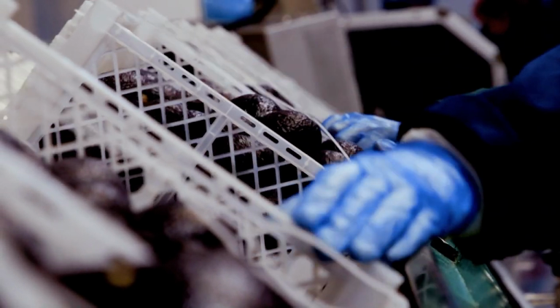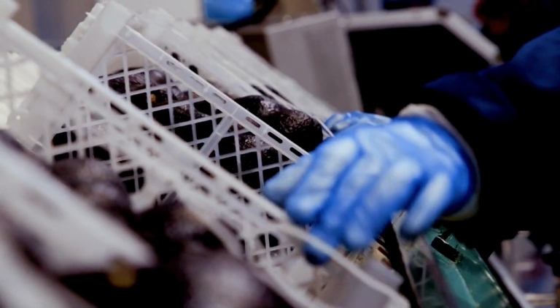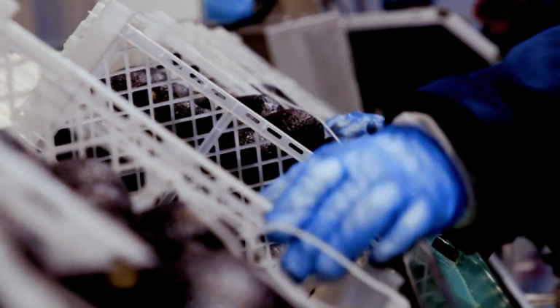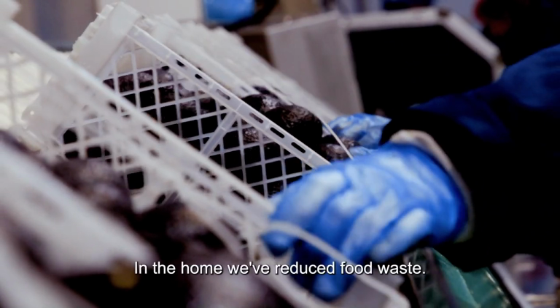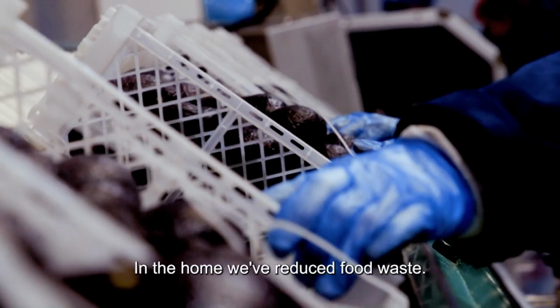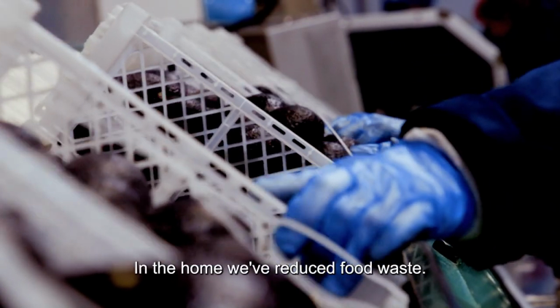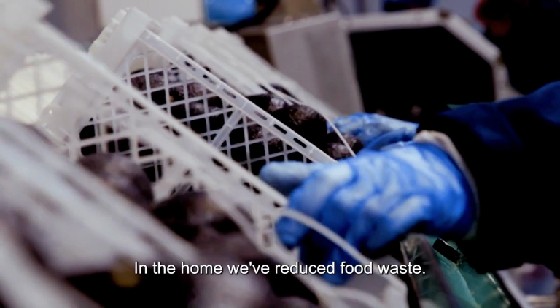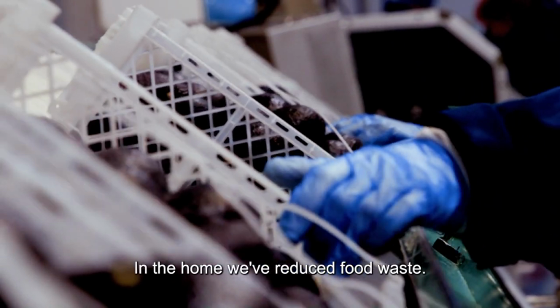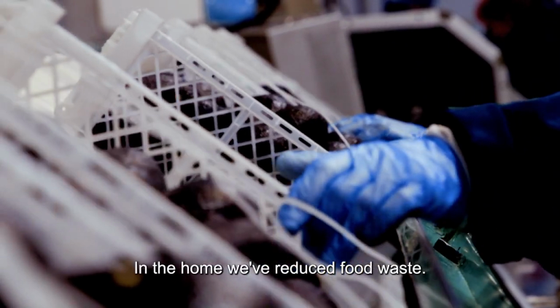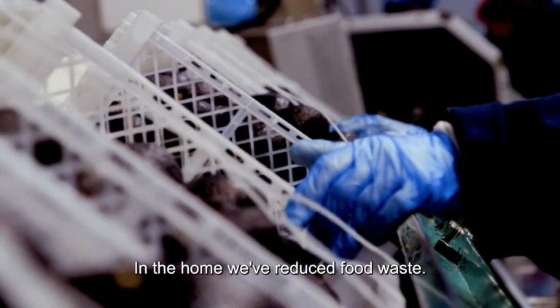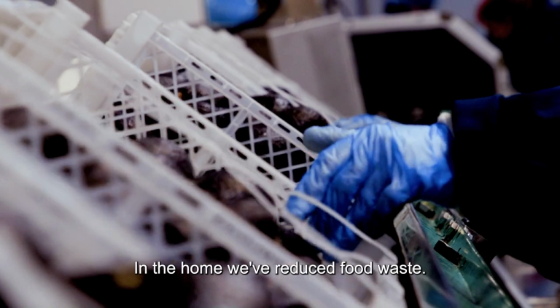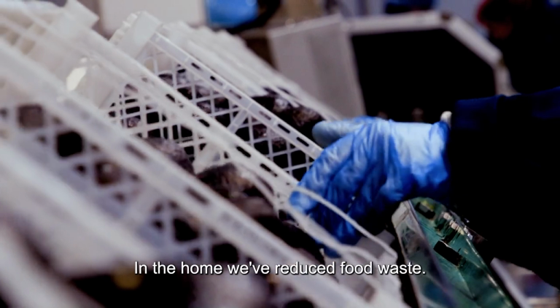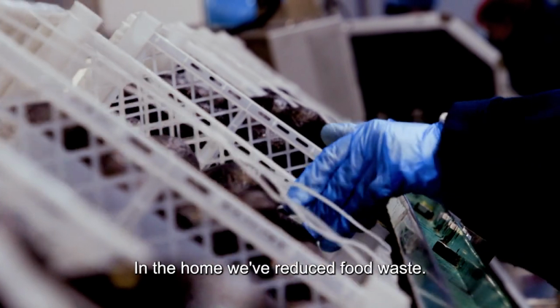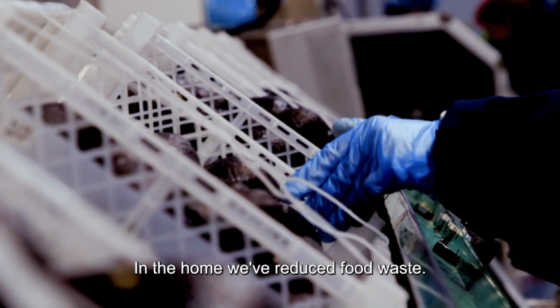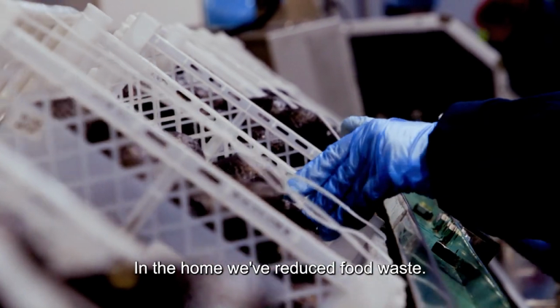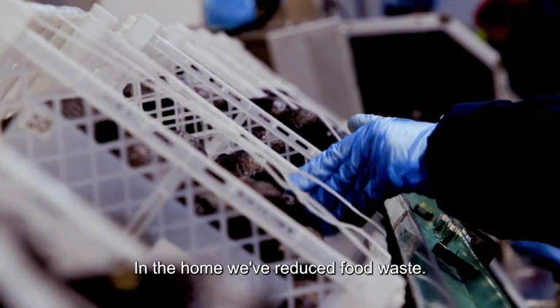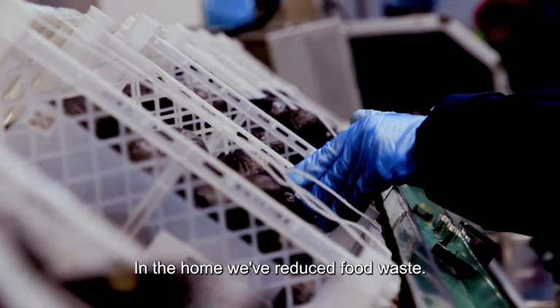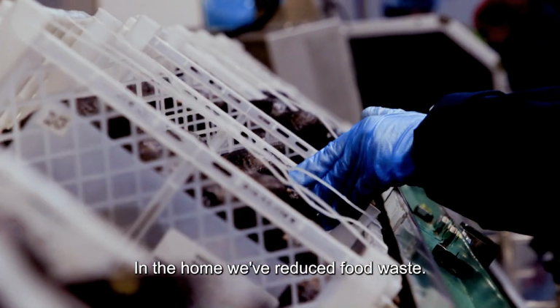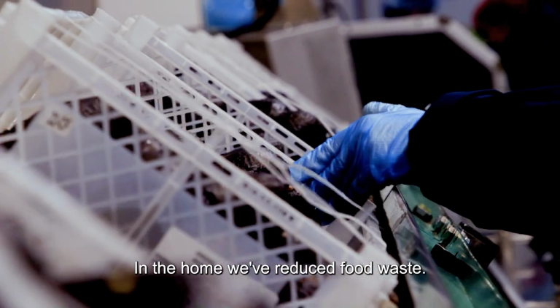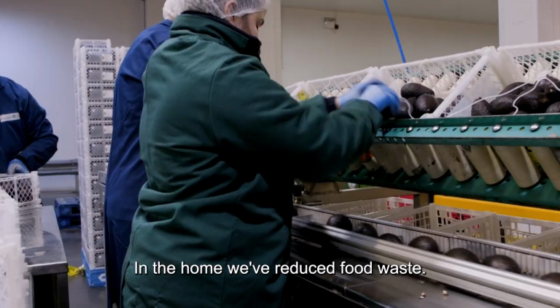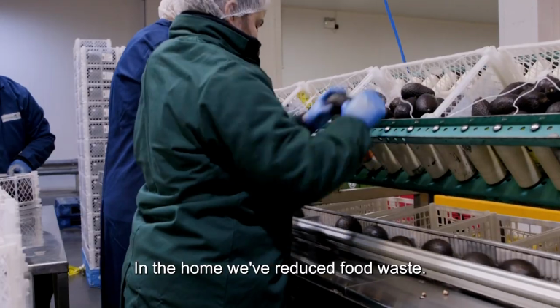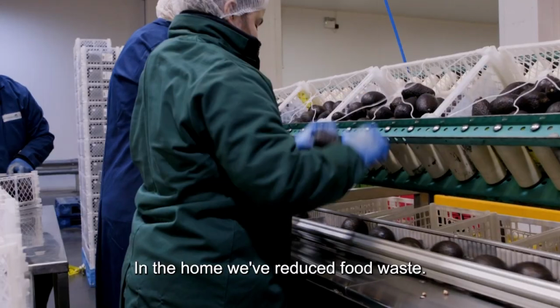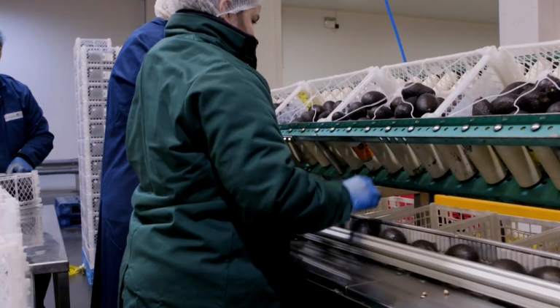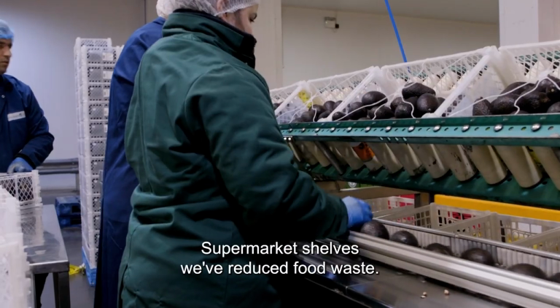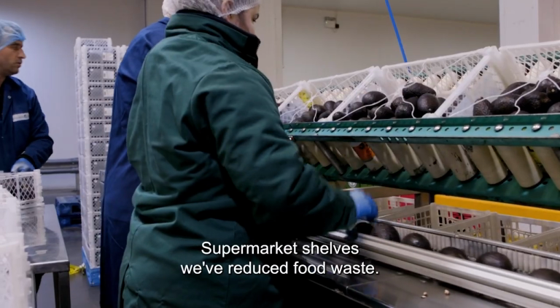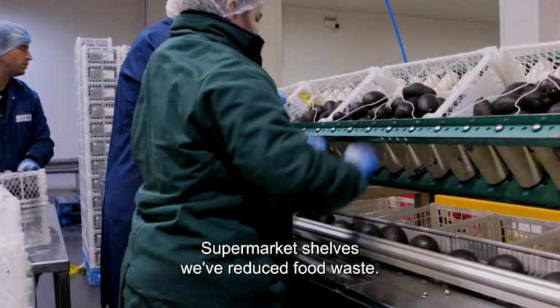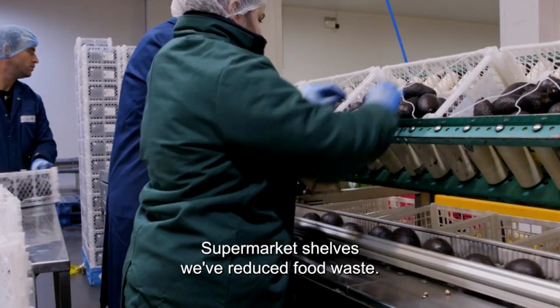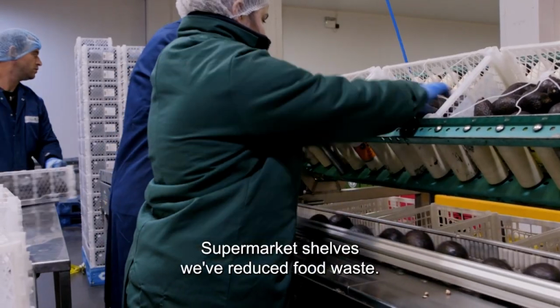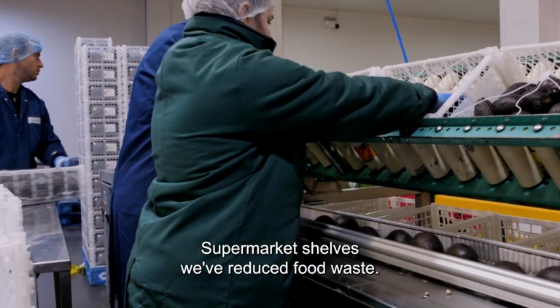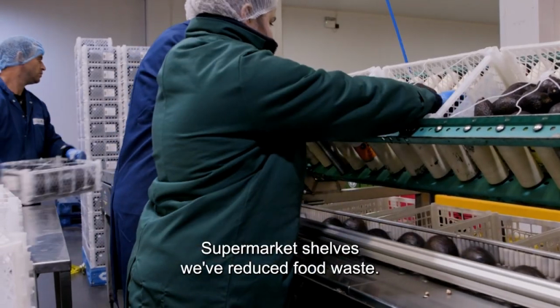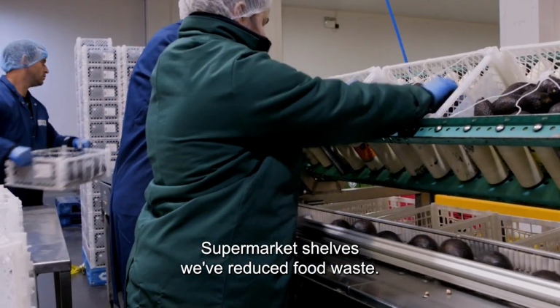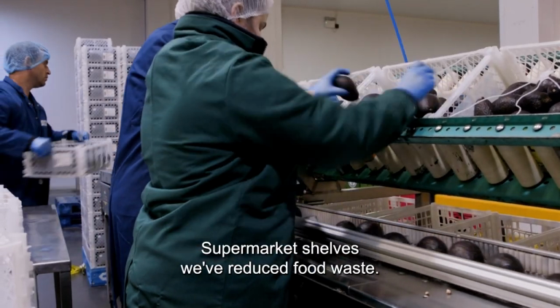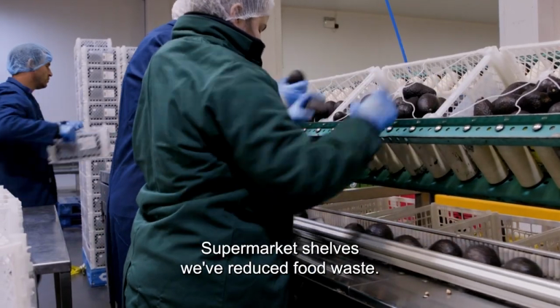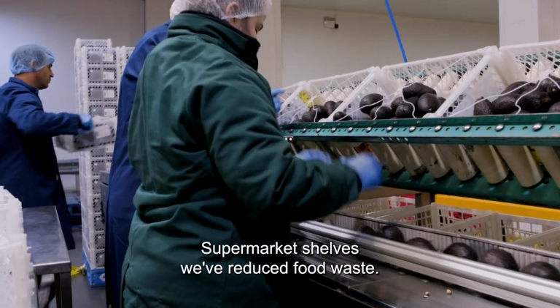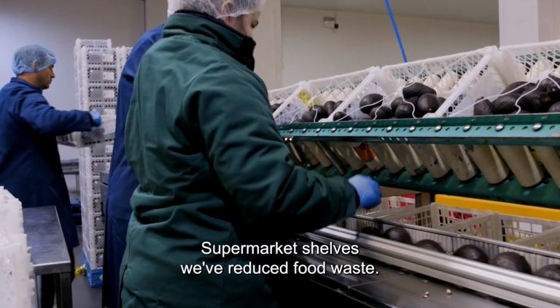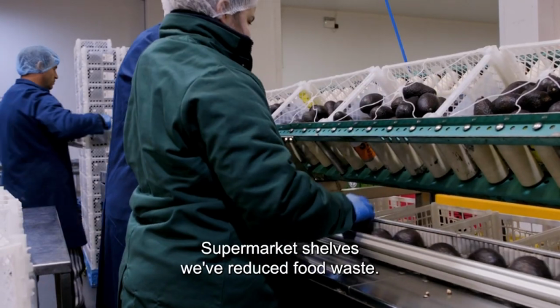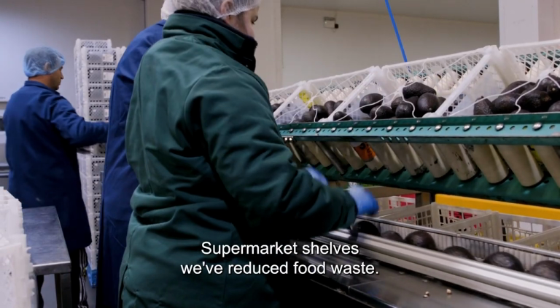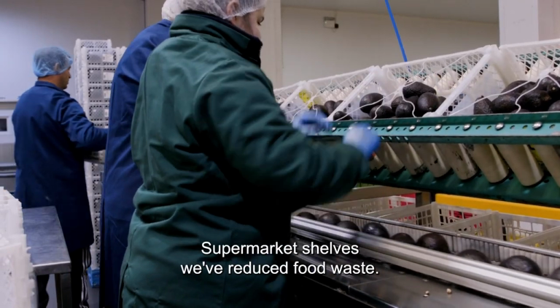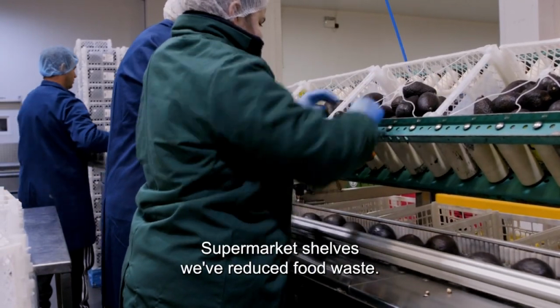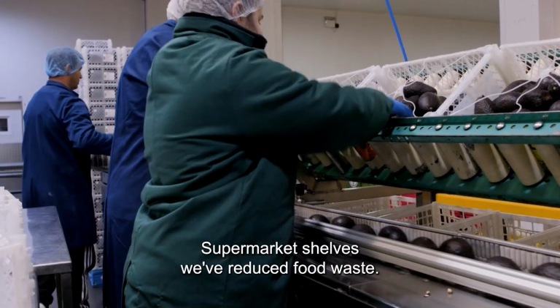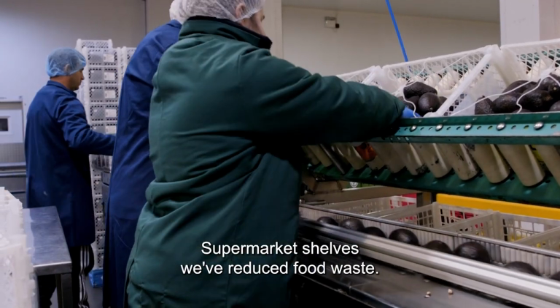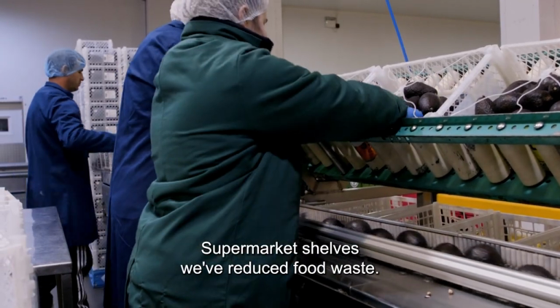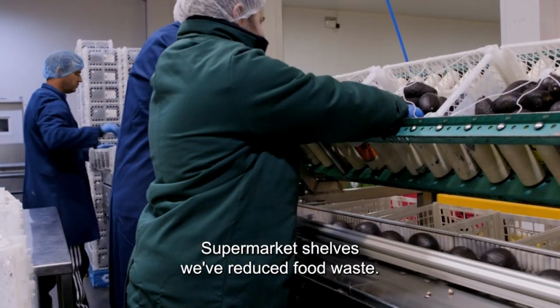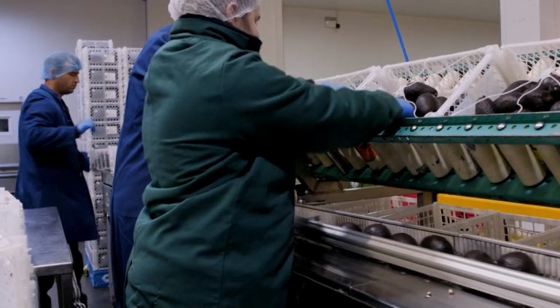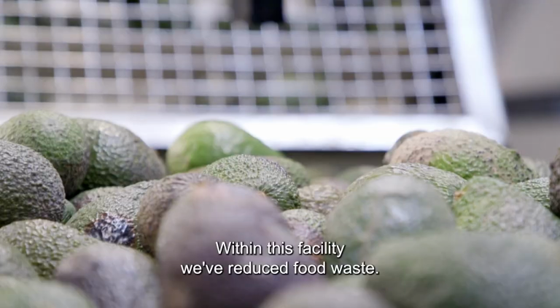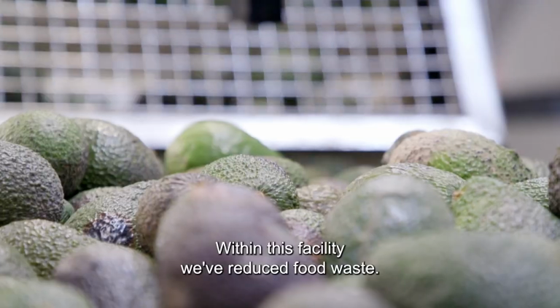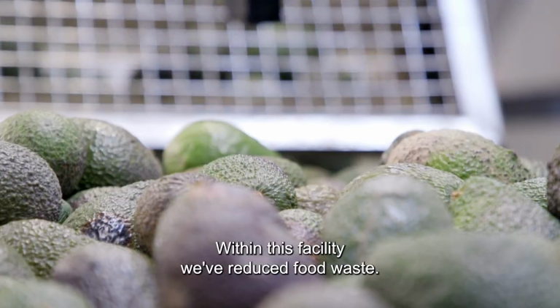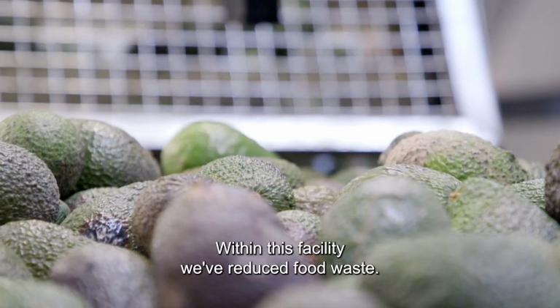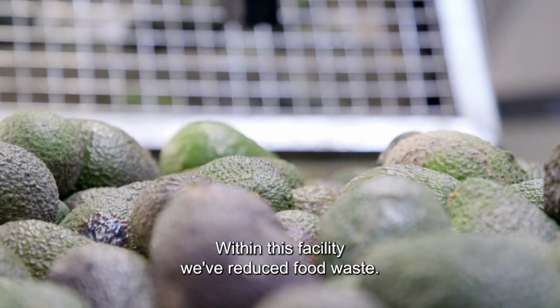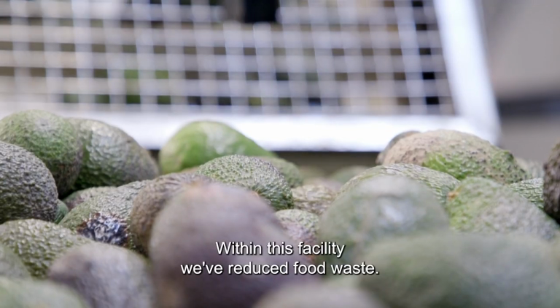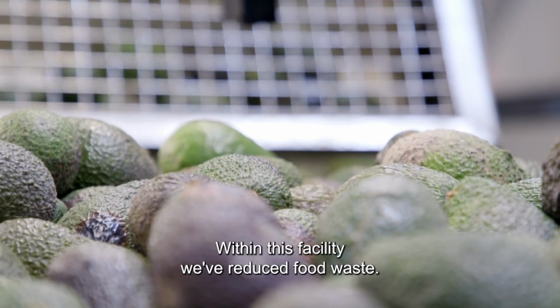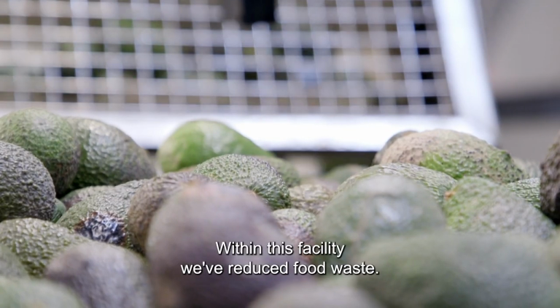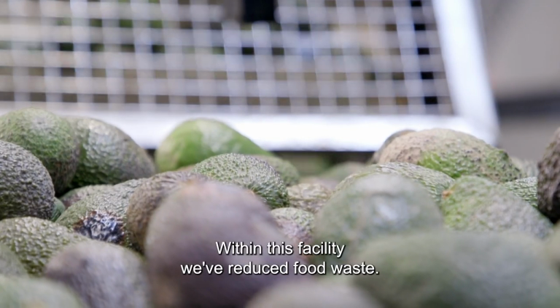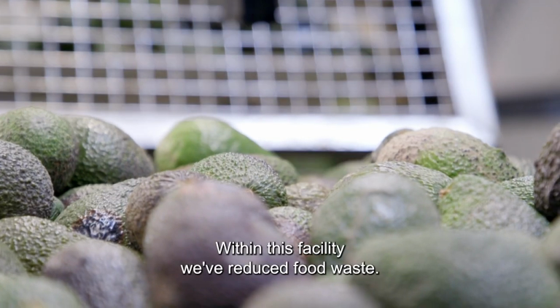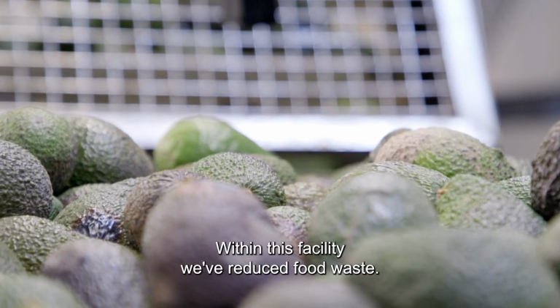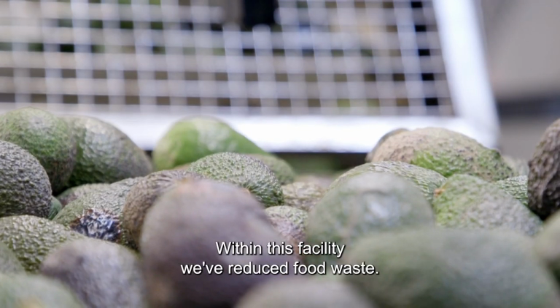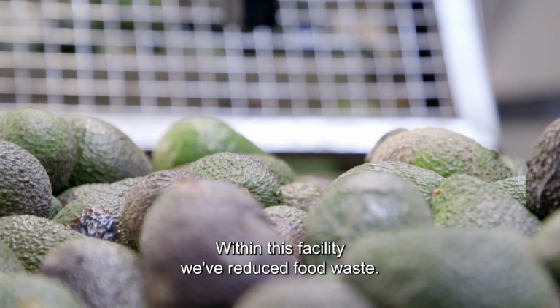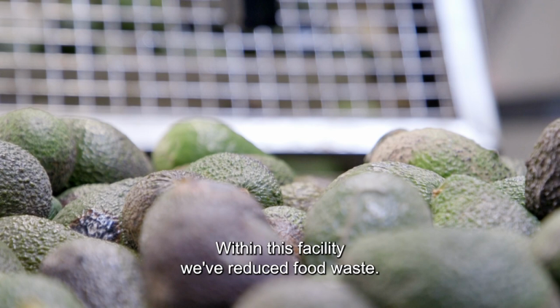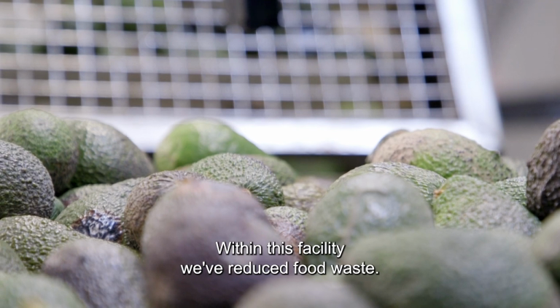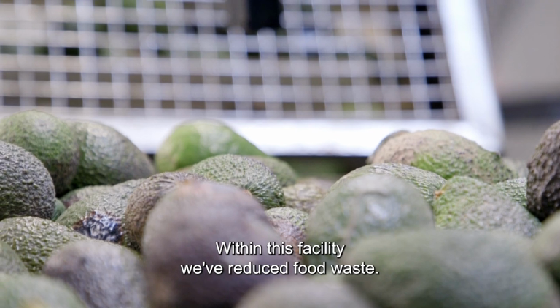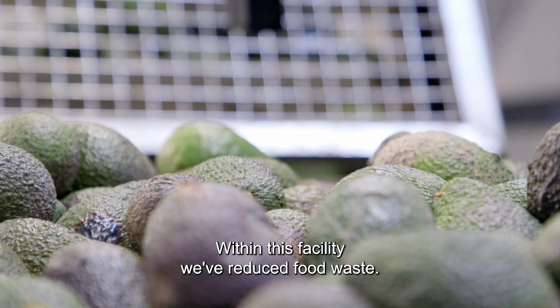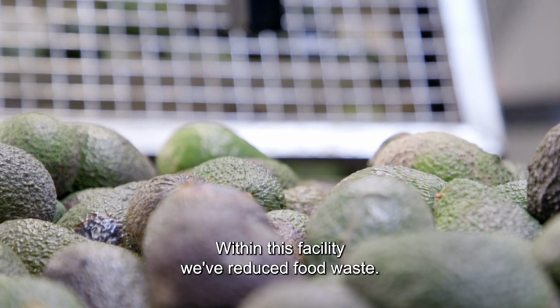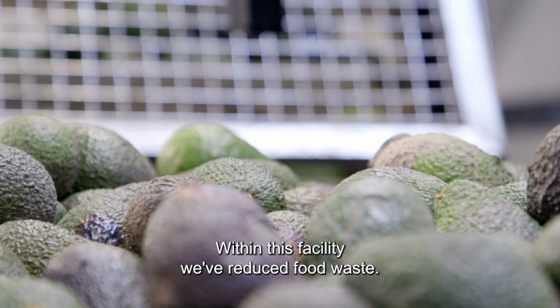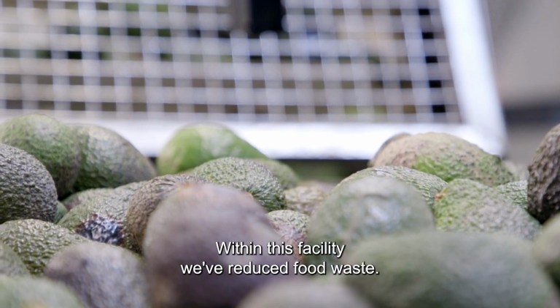In the home we've reduced food waste, on supermarket shelves we've reduced food waste, and within this facility we've reduced food waste.